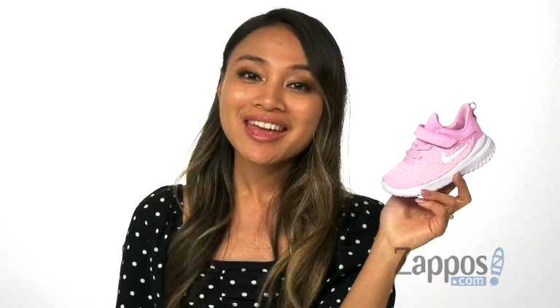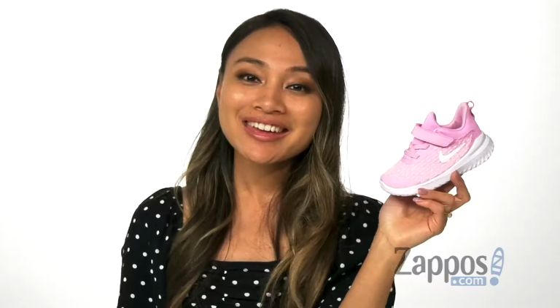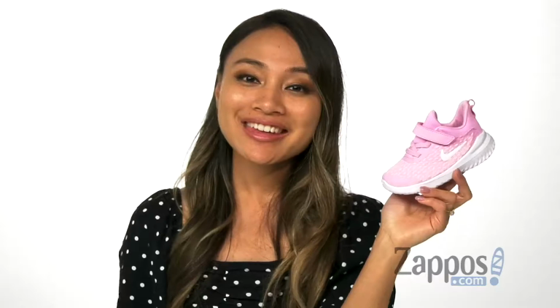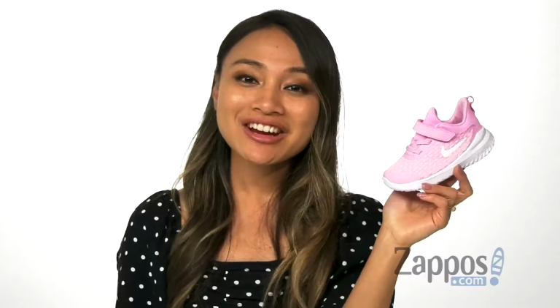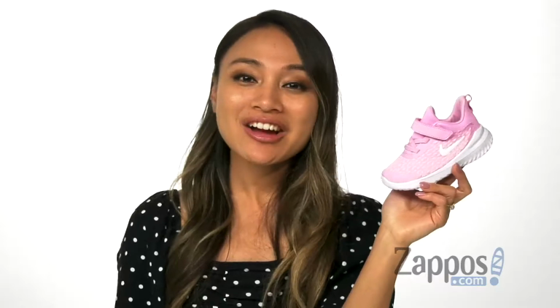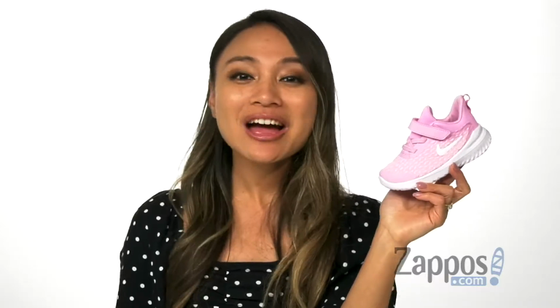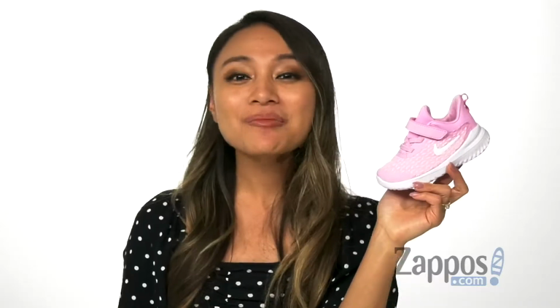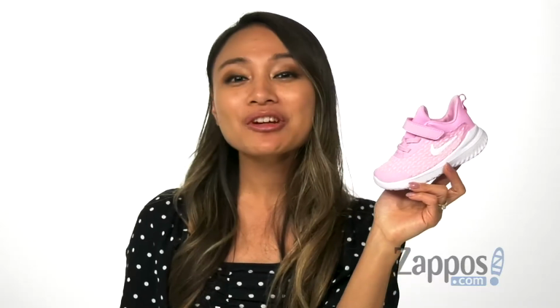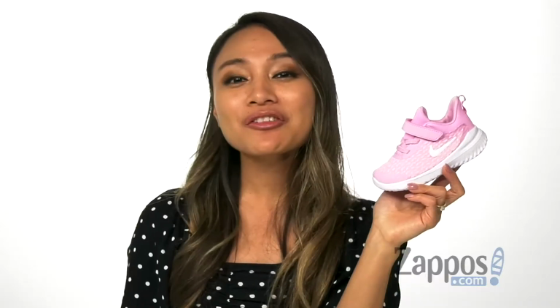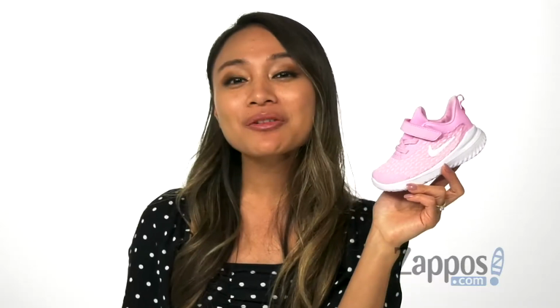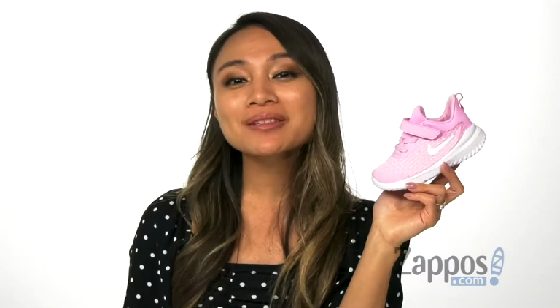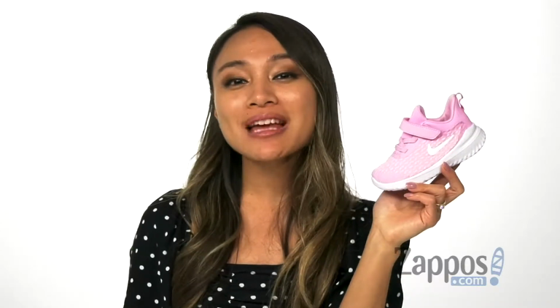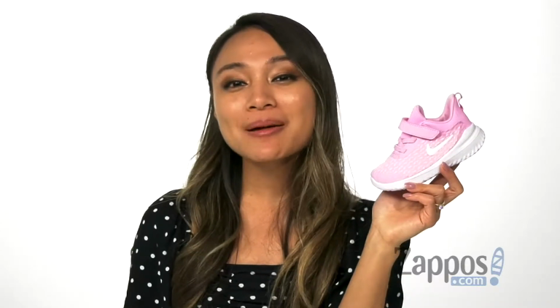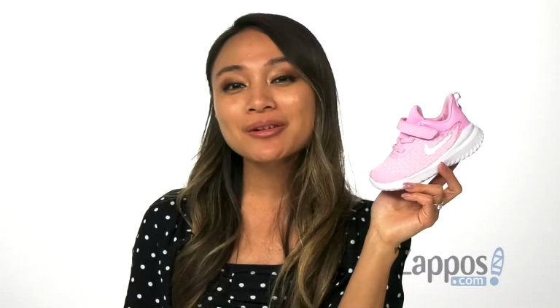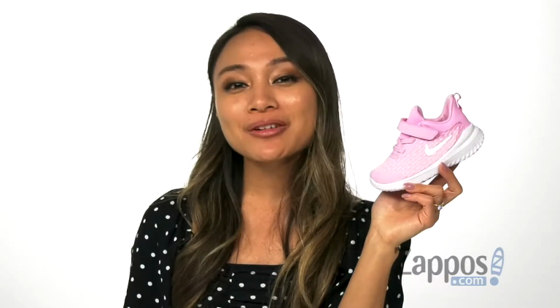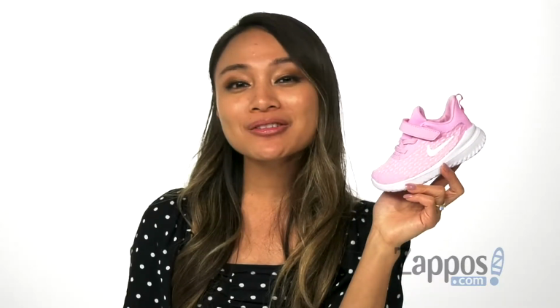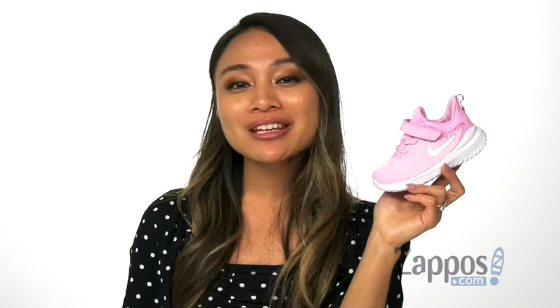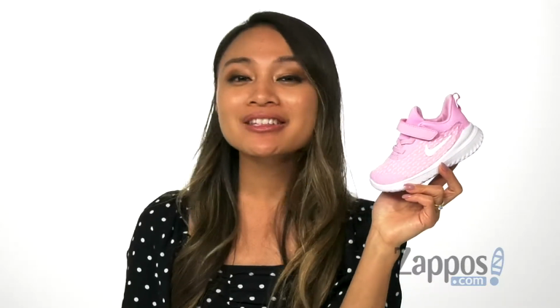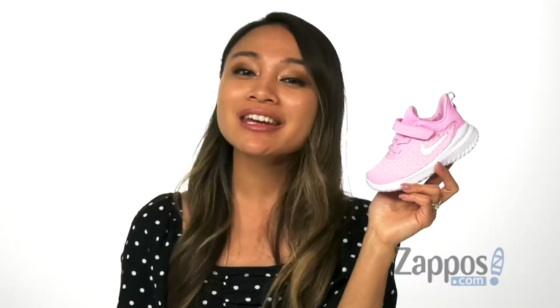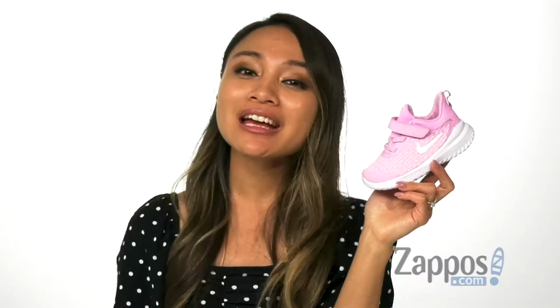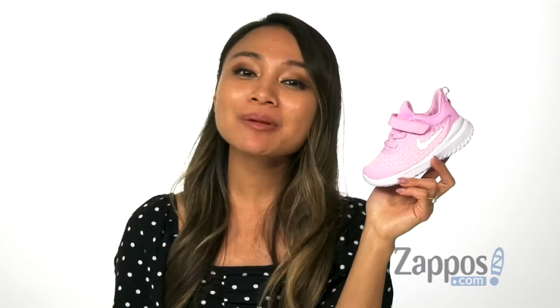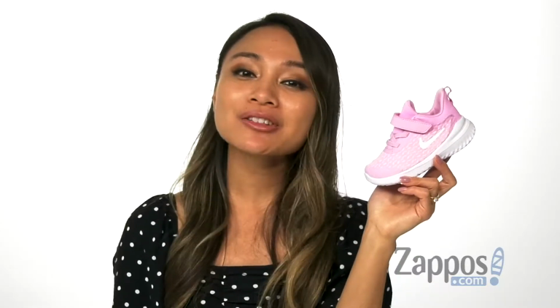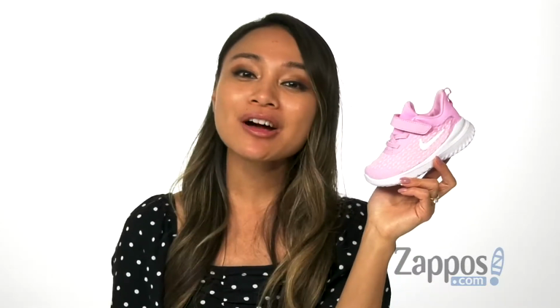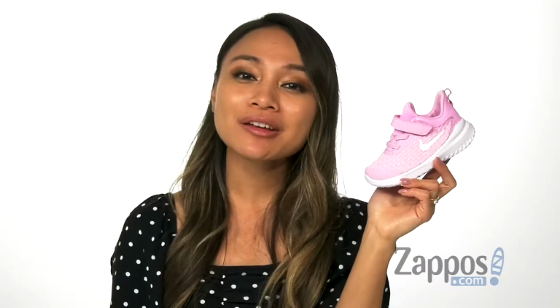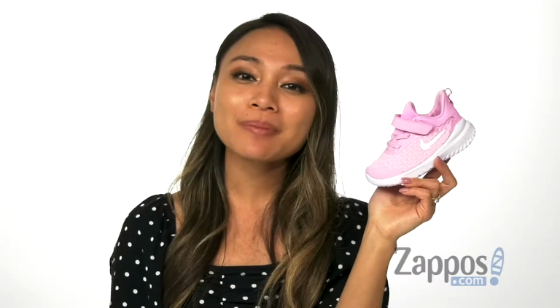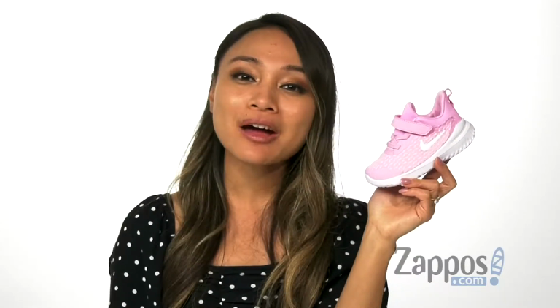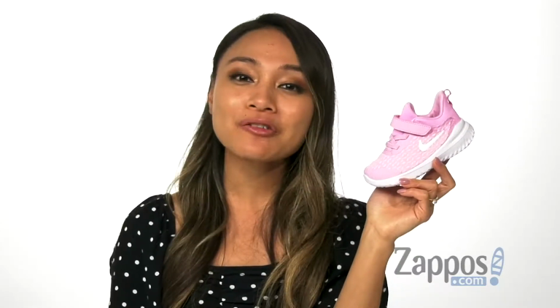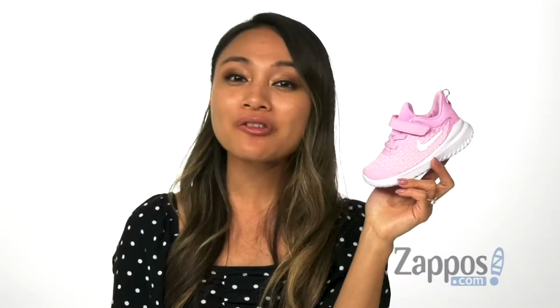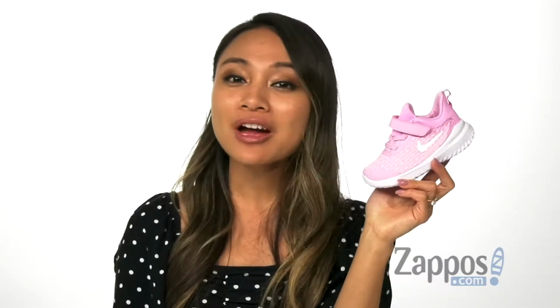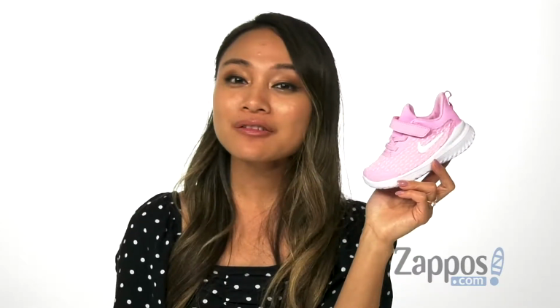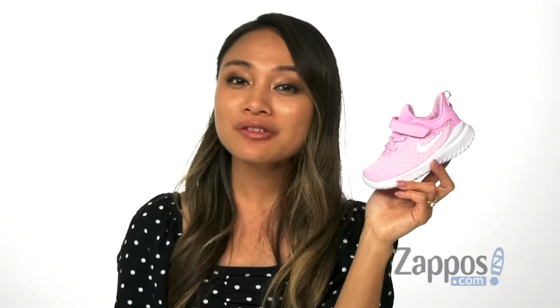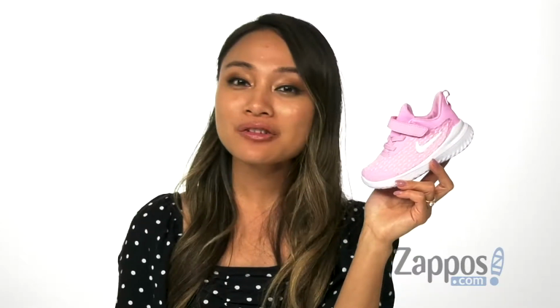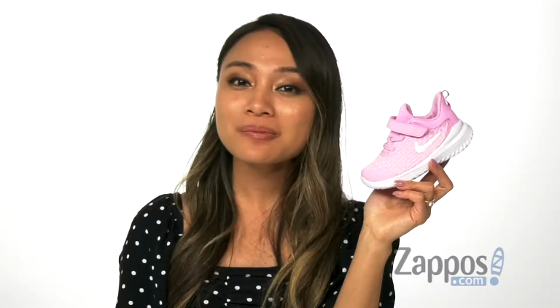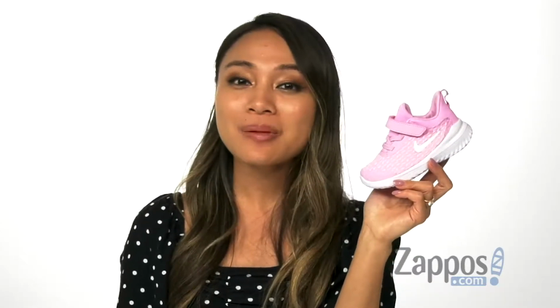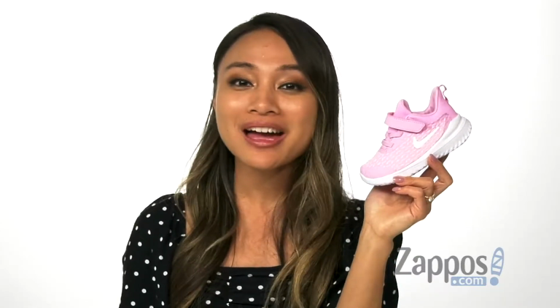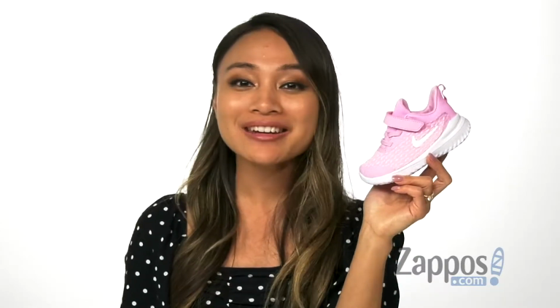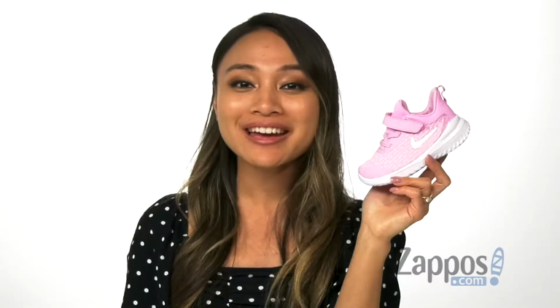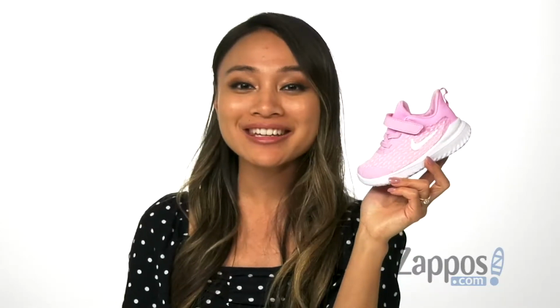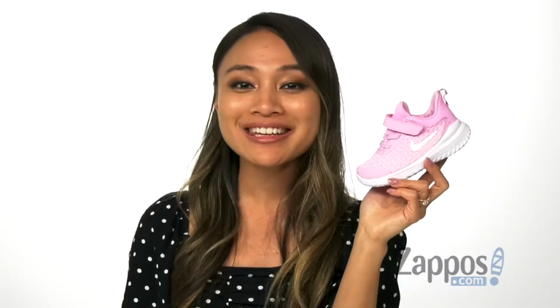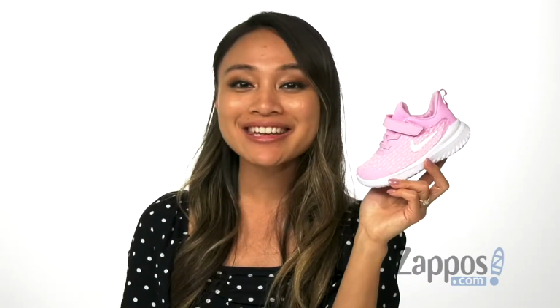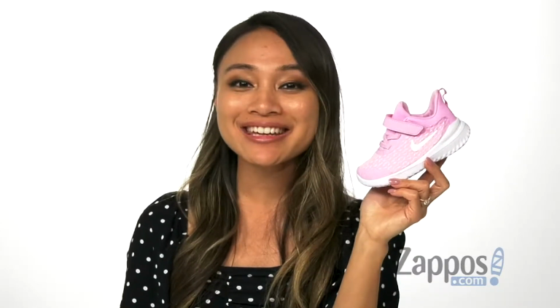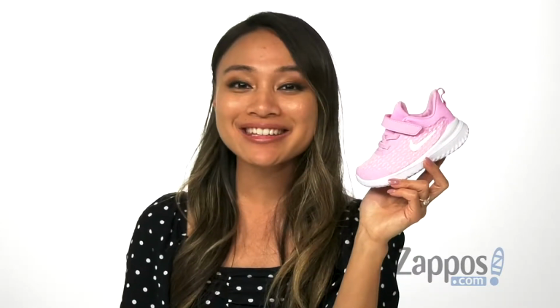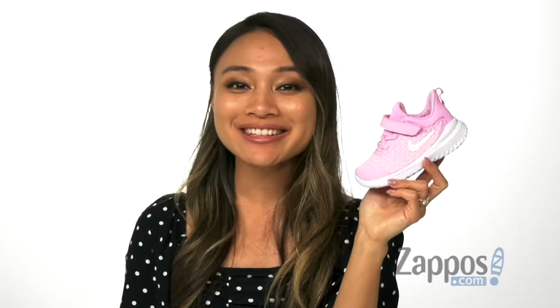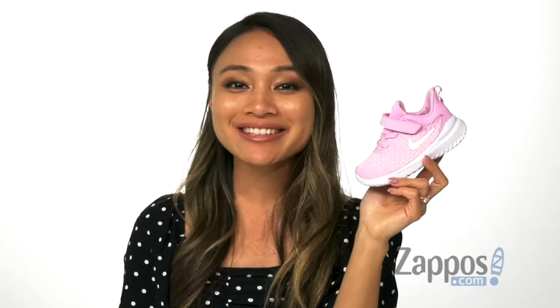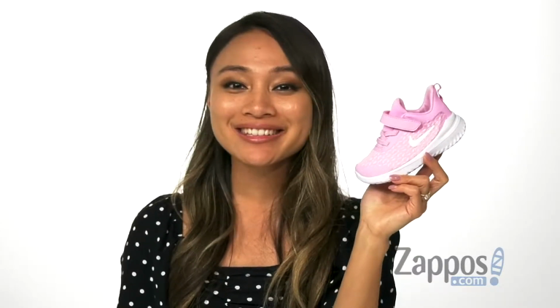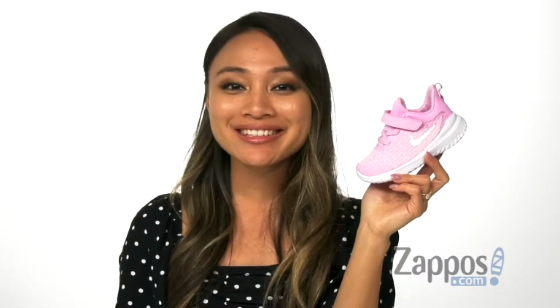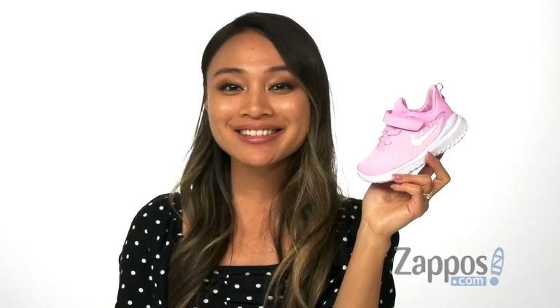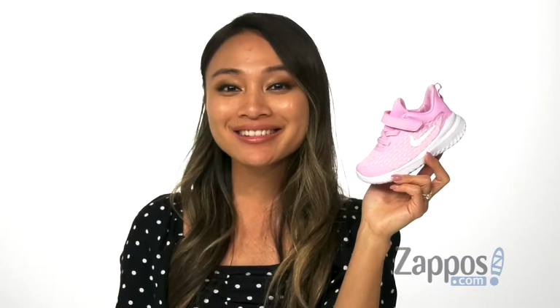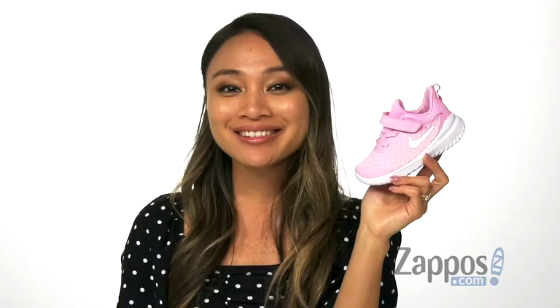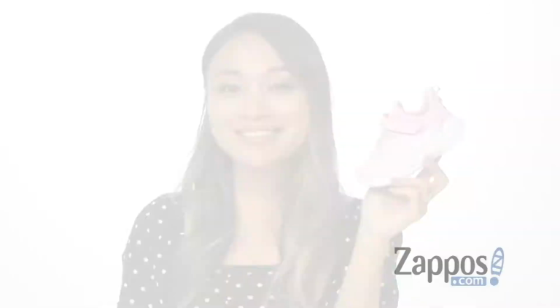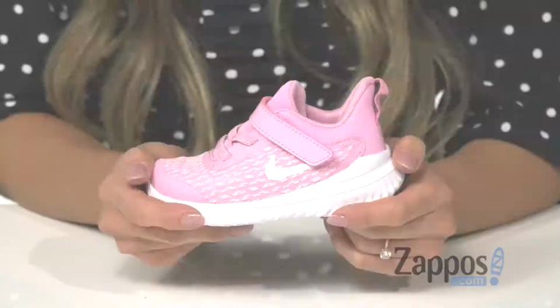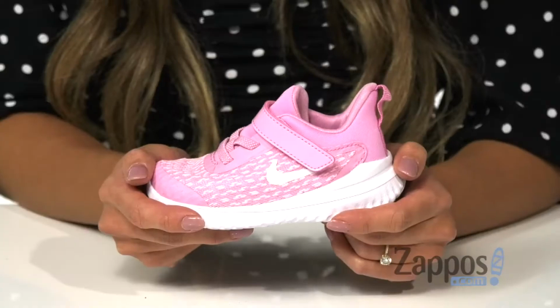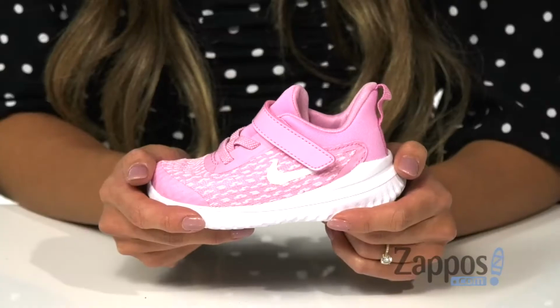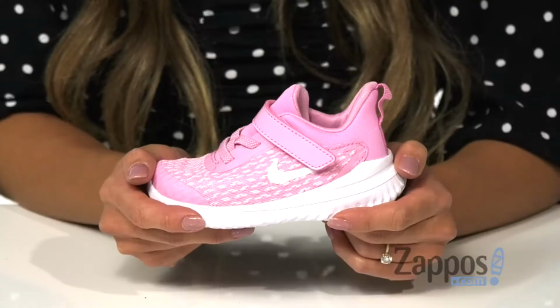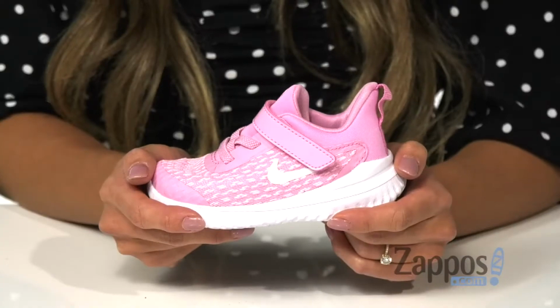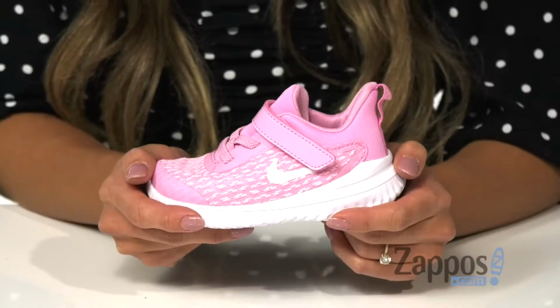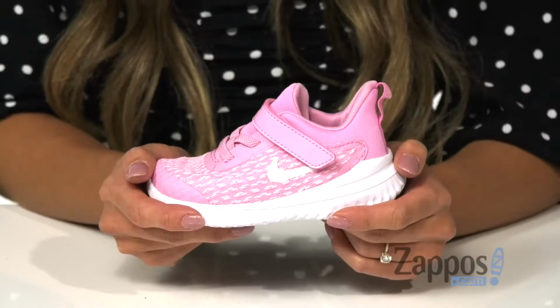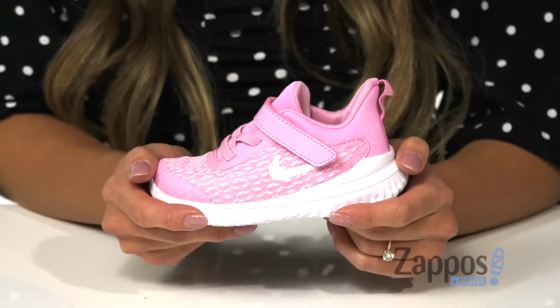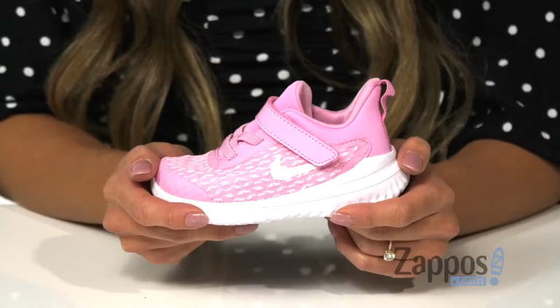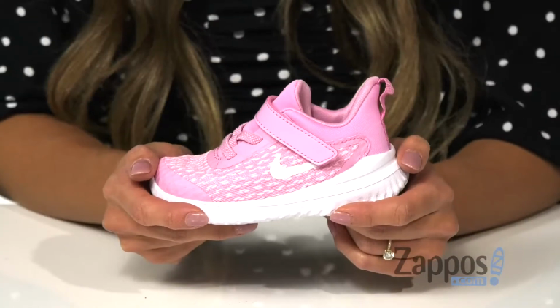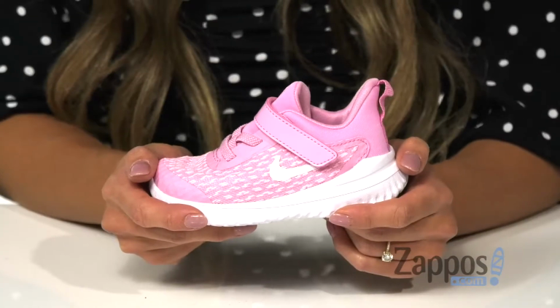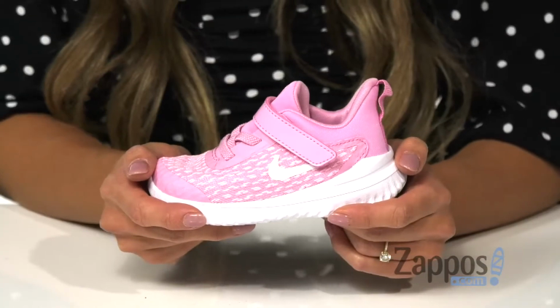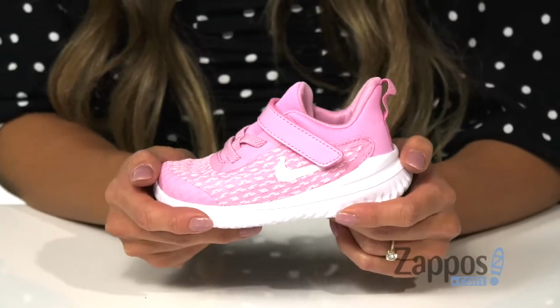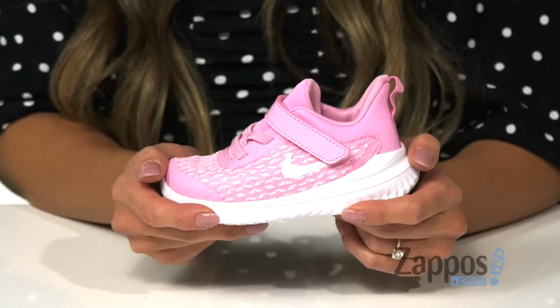Hey there, I'm Riku from Zappos, and today I'll be talking about the Rival by Nike Kids. Your mini-me will be ready for any adventure with these sneakers.